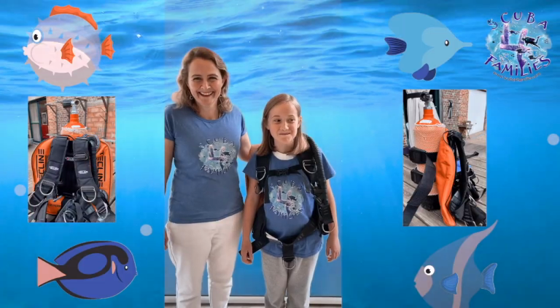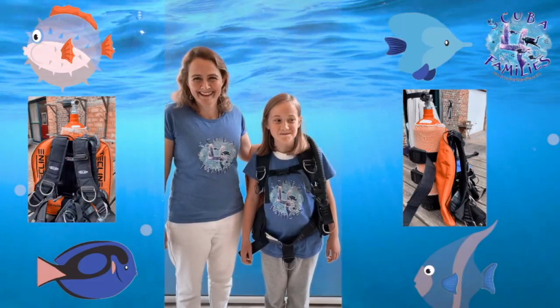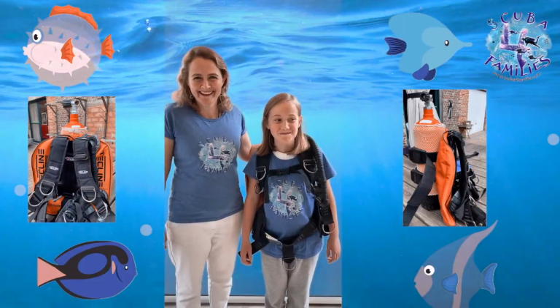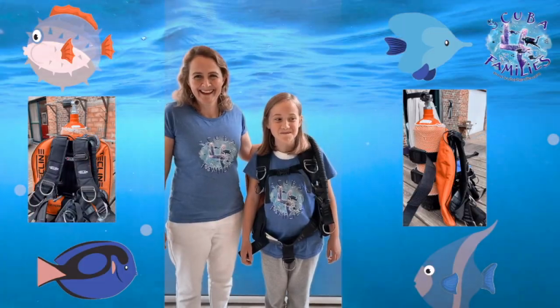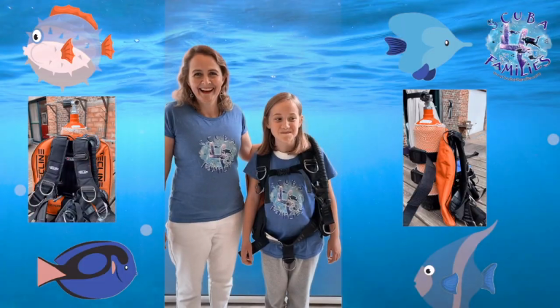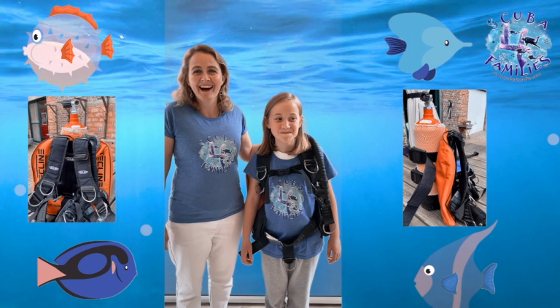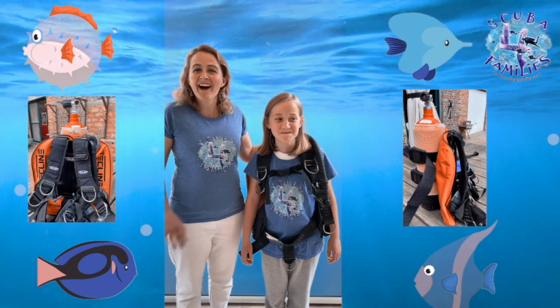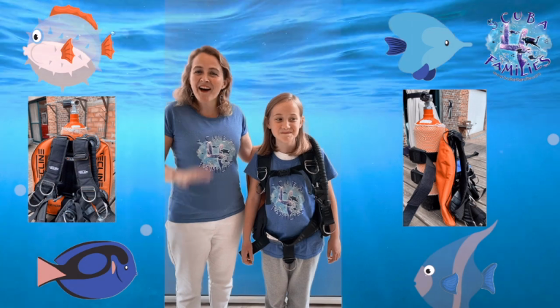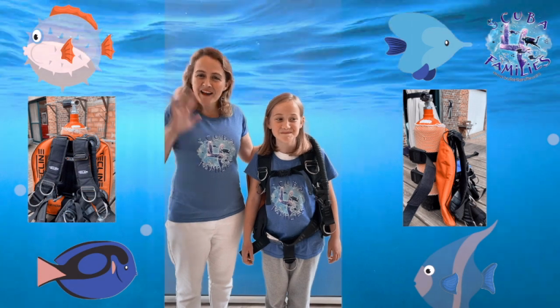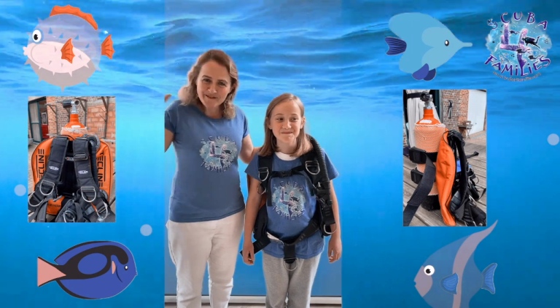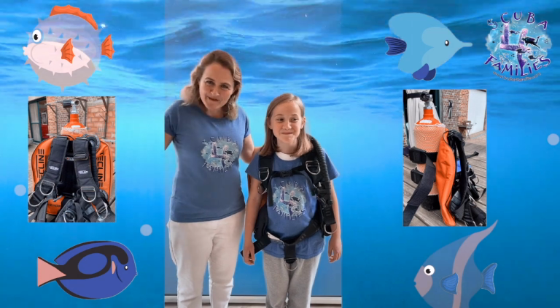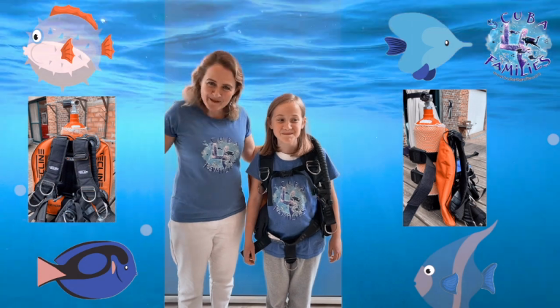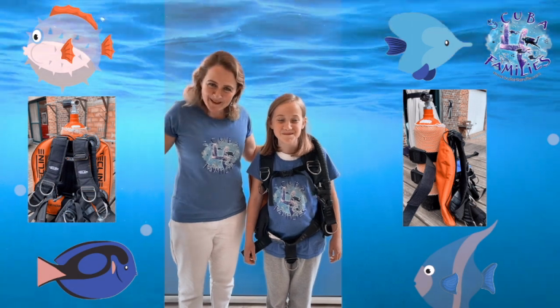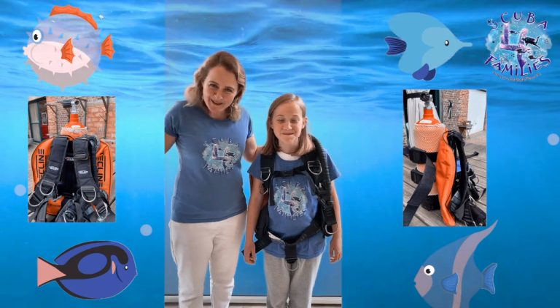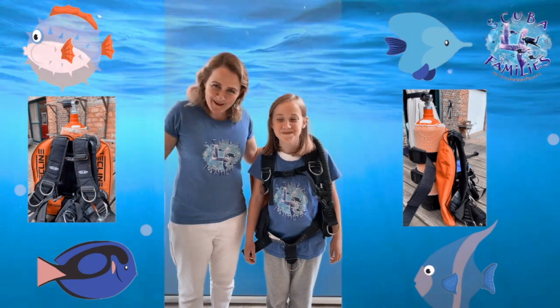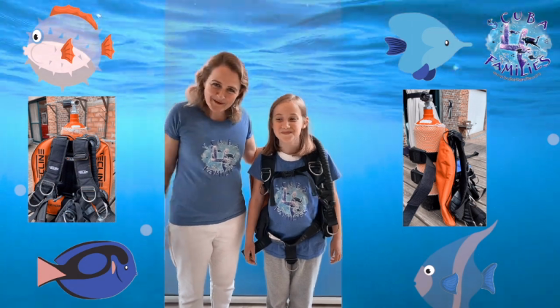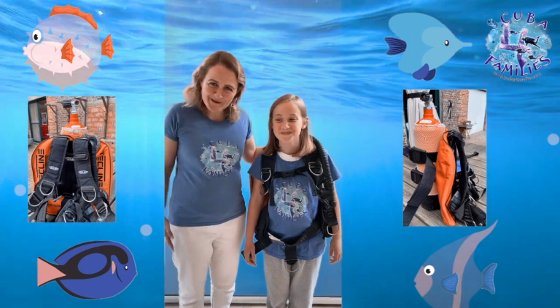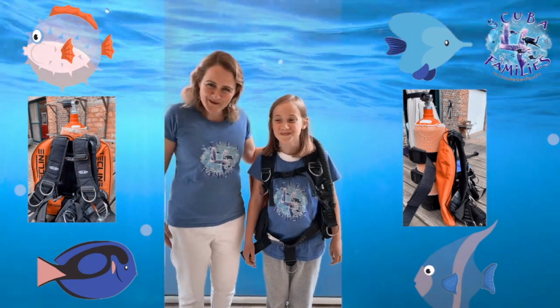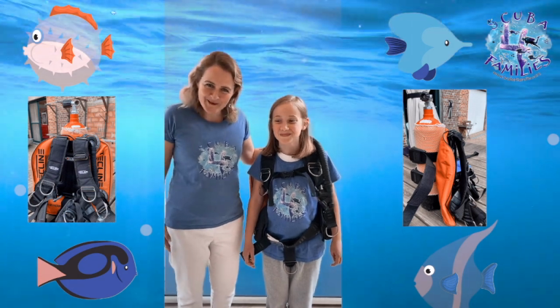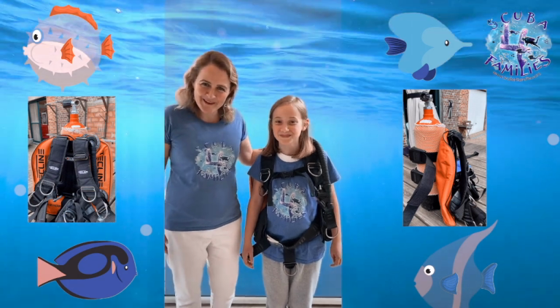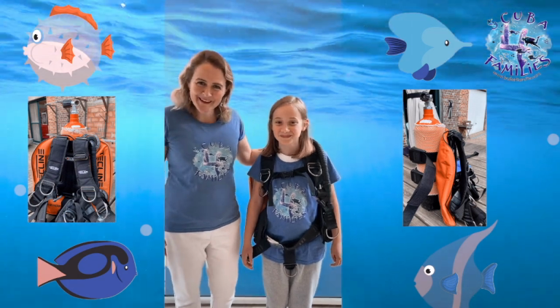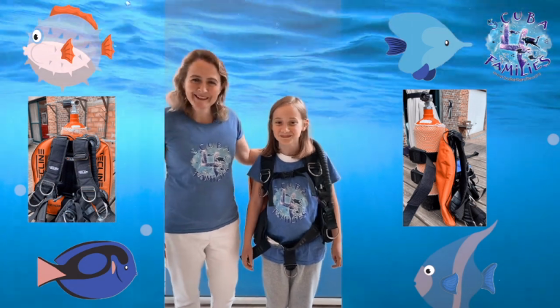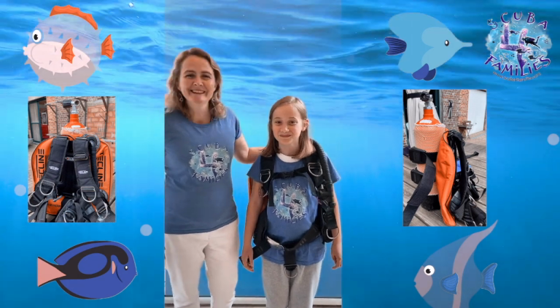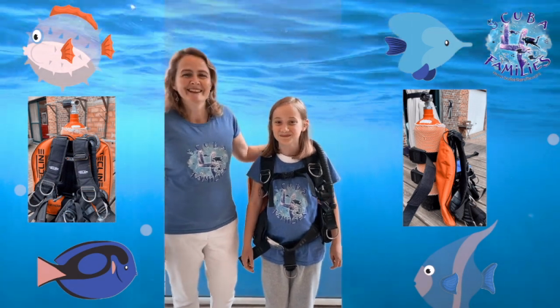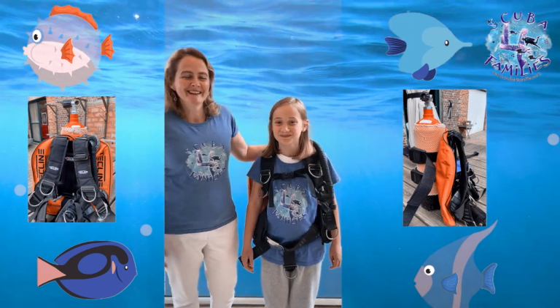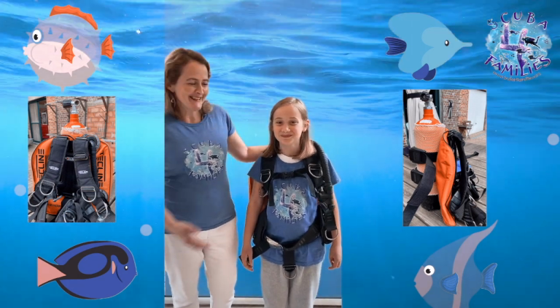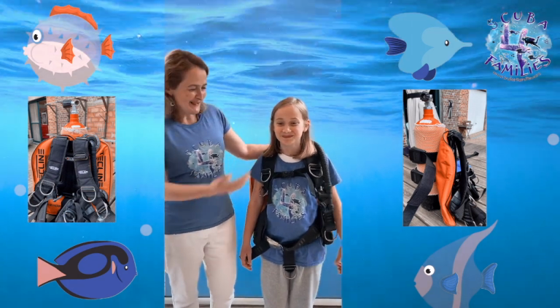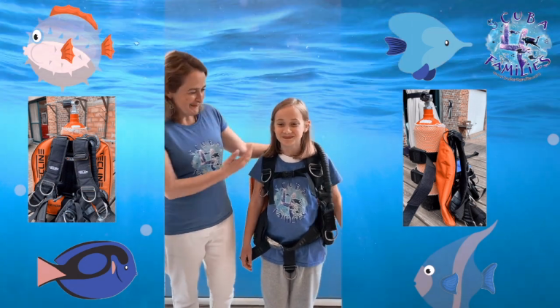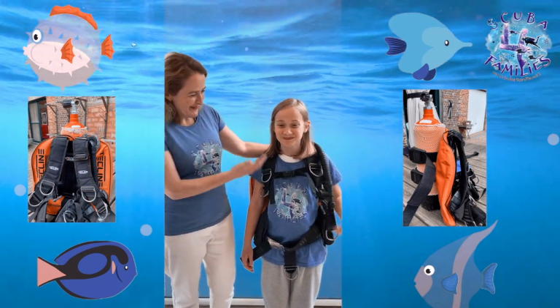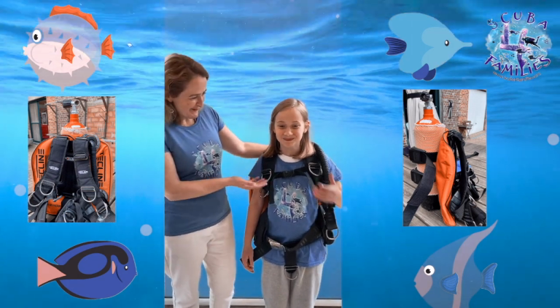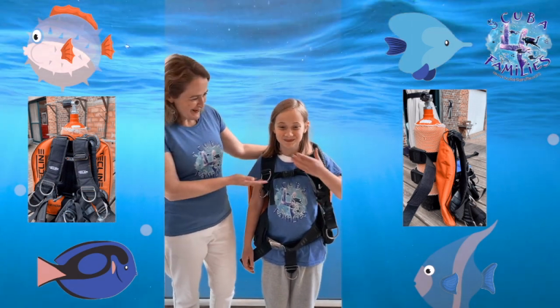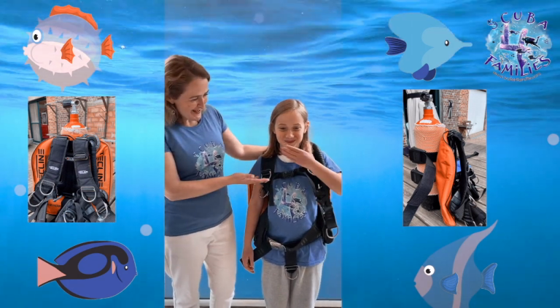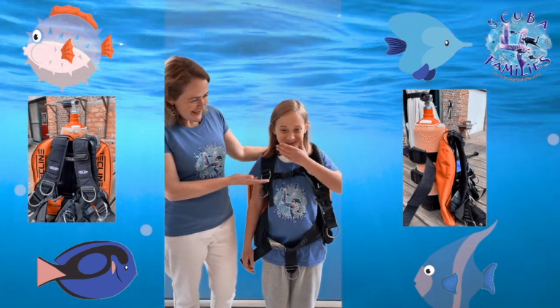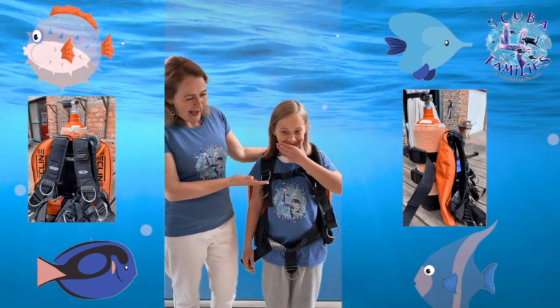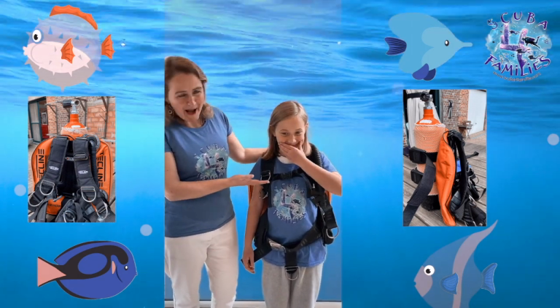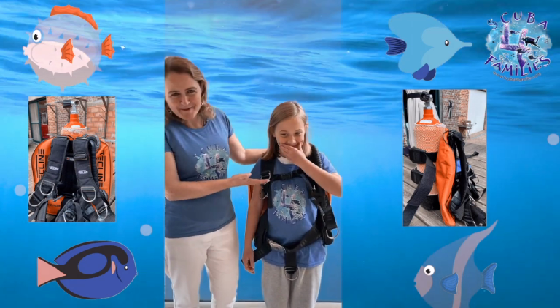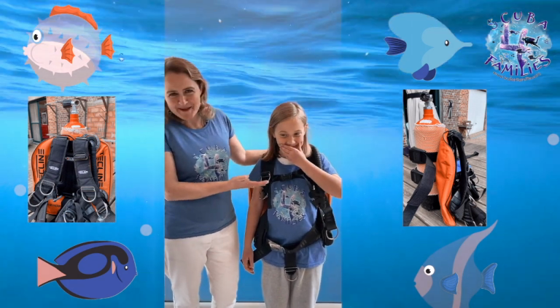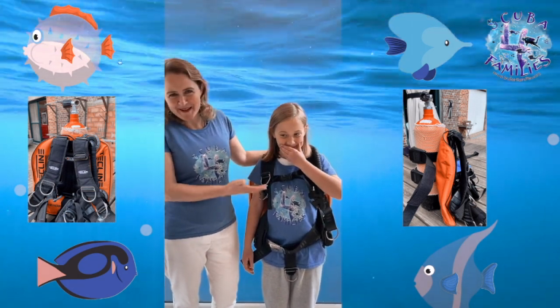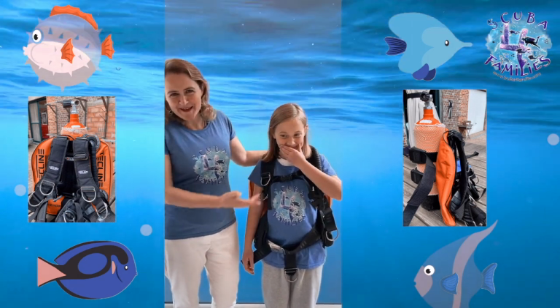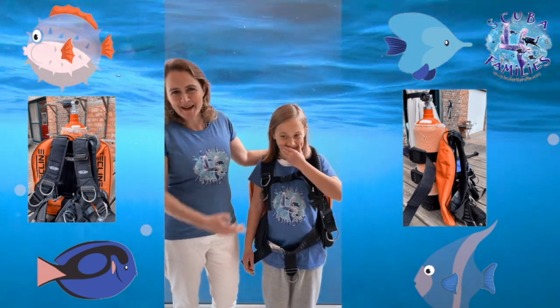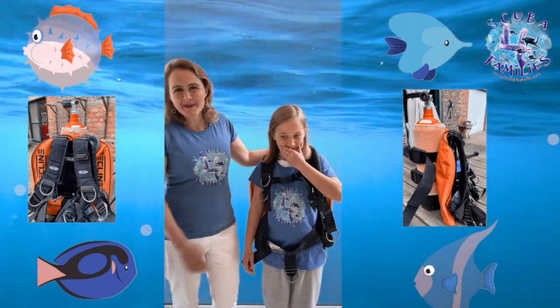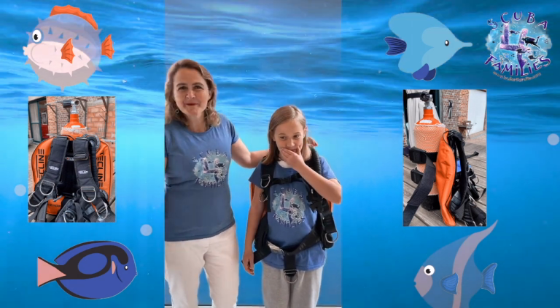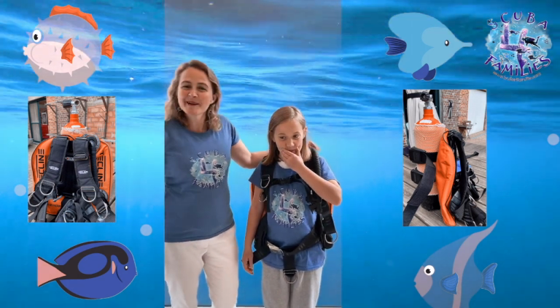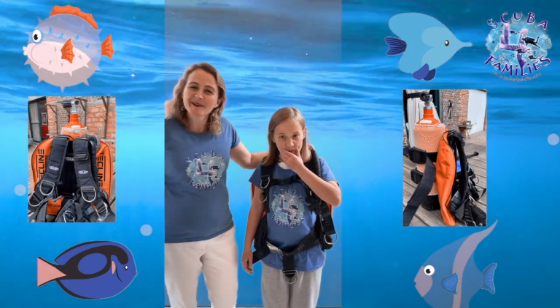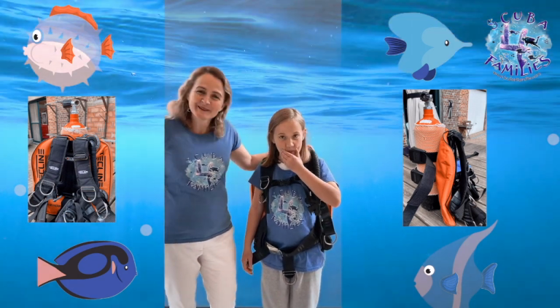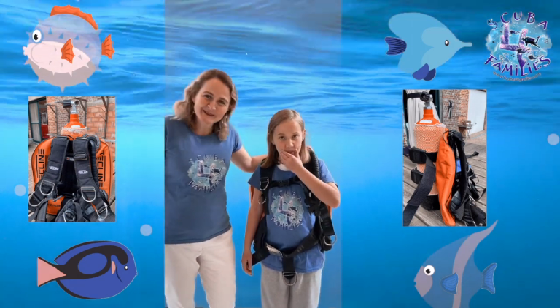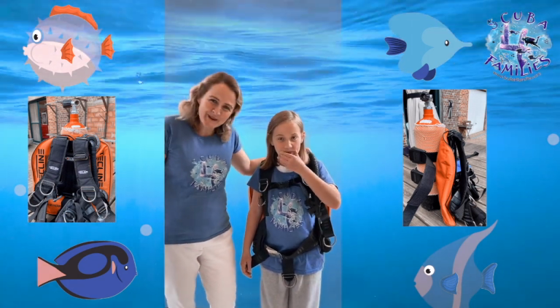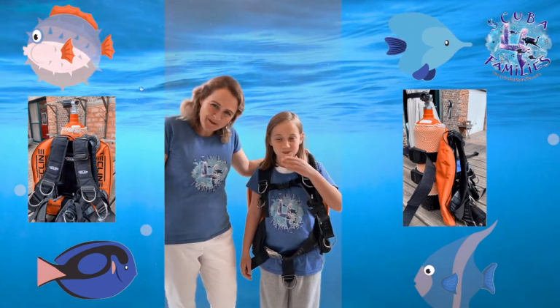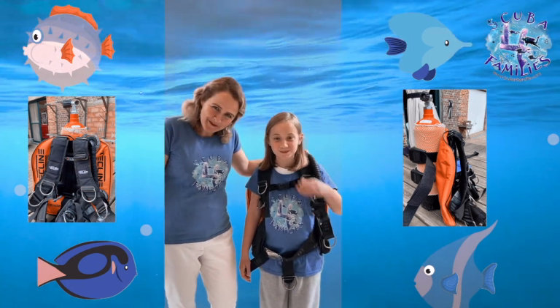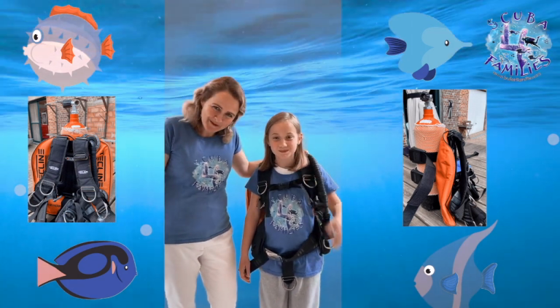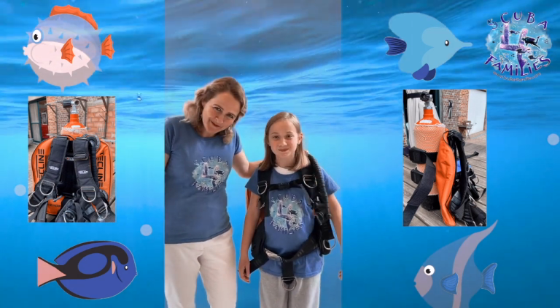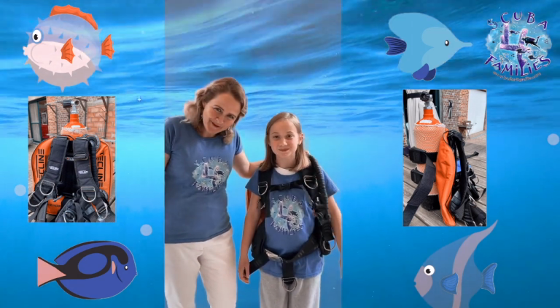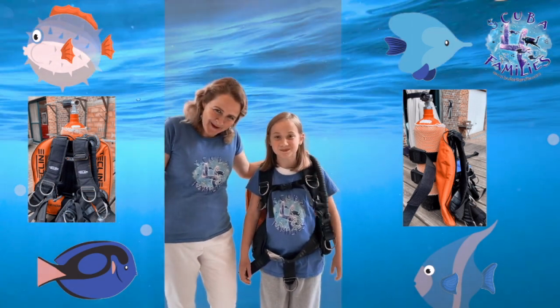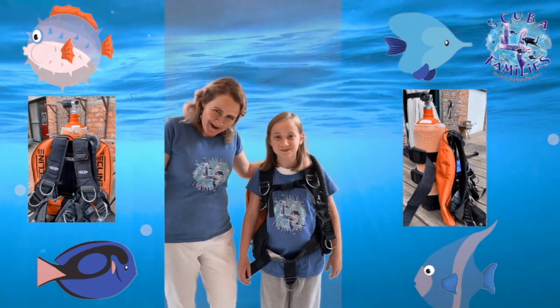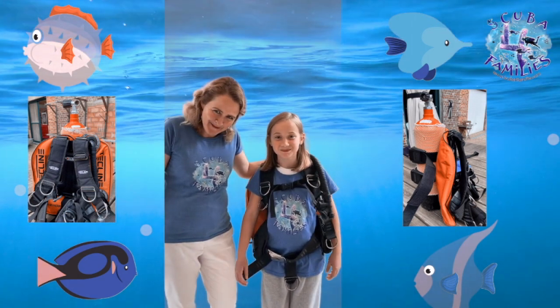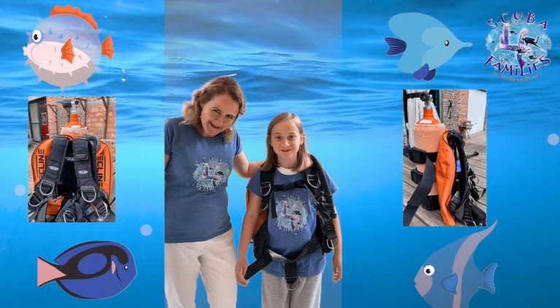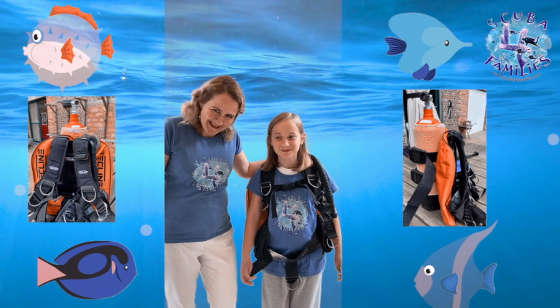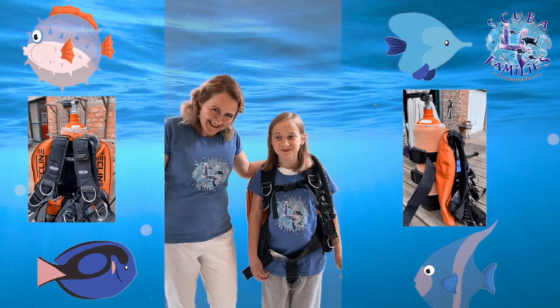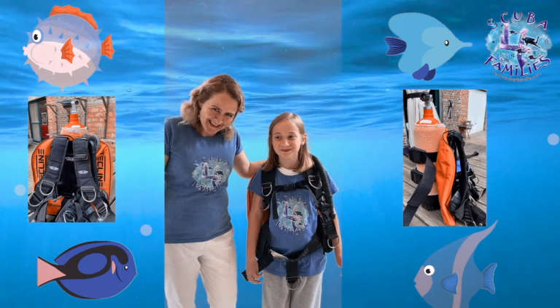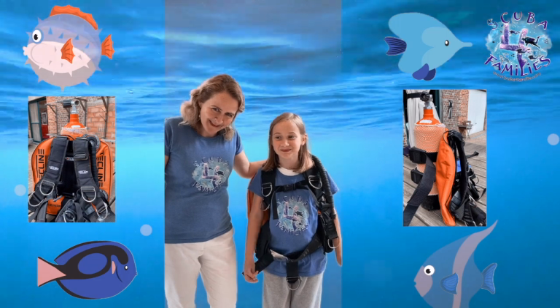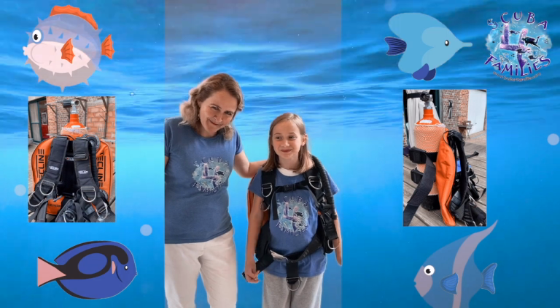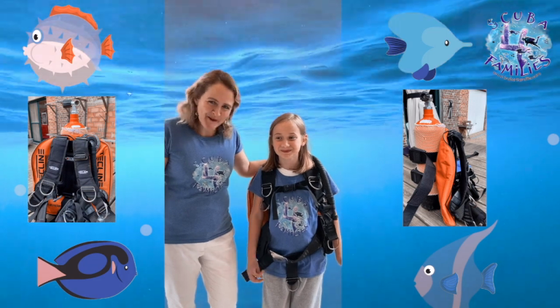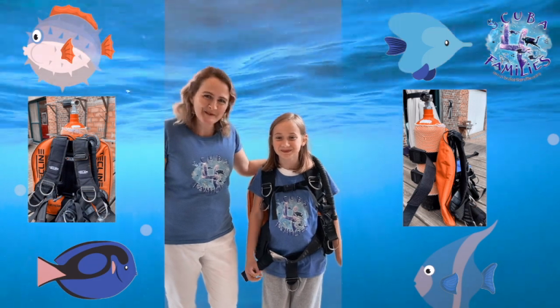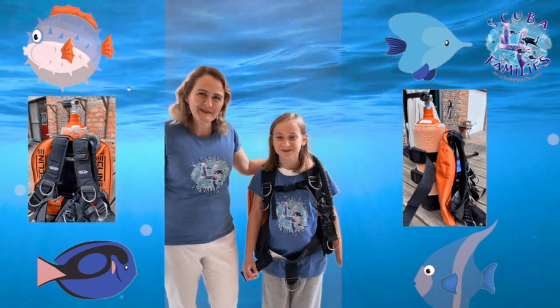Hi everybody, I'm Tori. This is my friend Abi and we are Scuba for Families. Welcome.